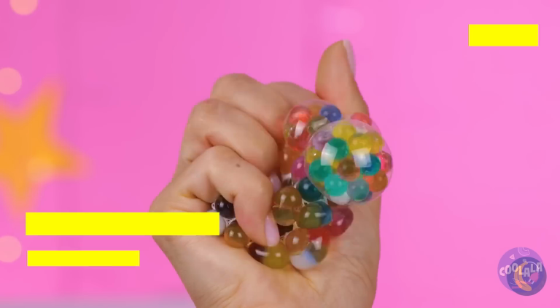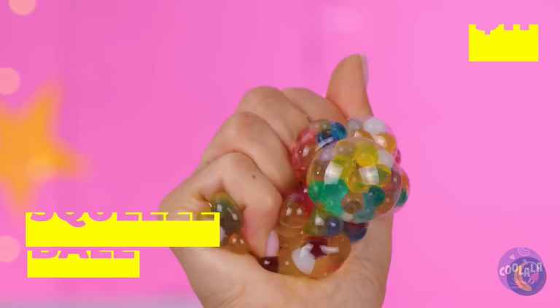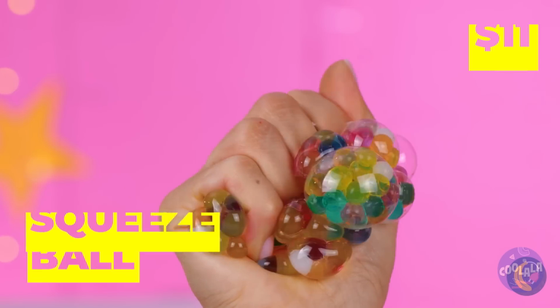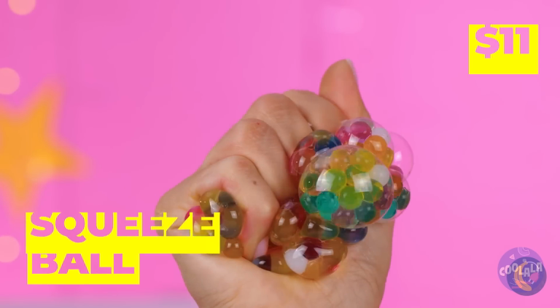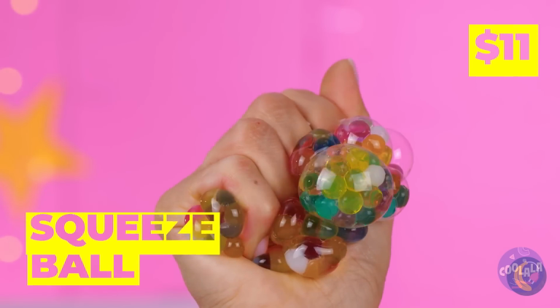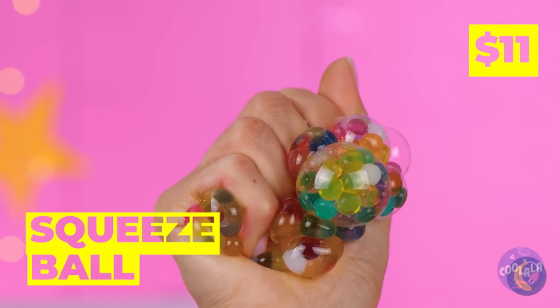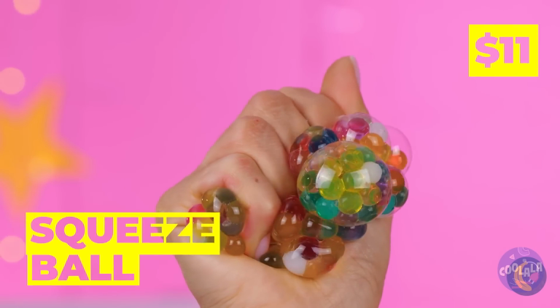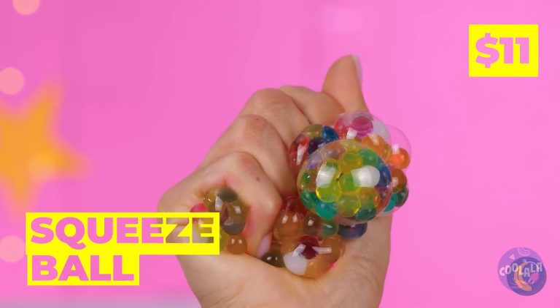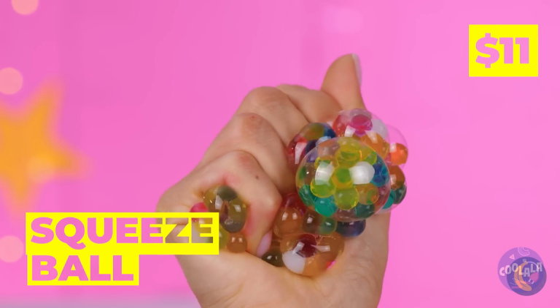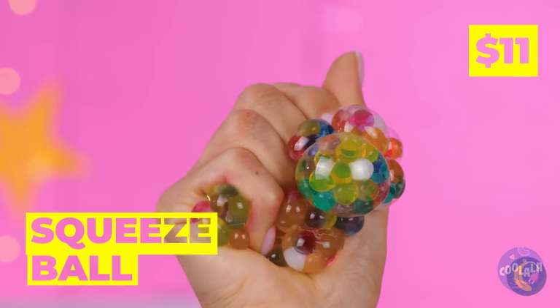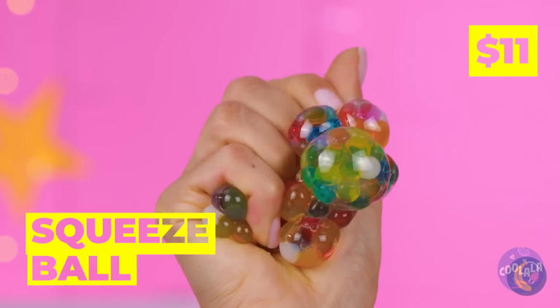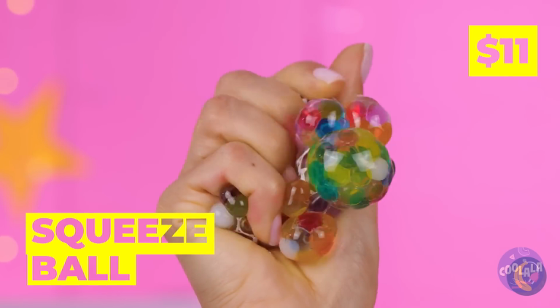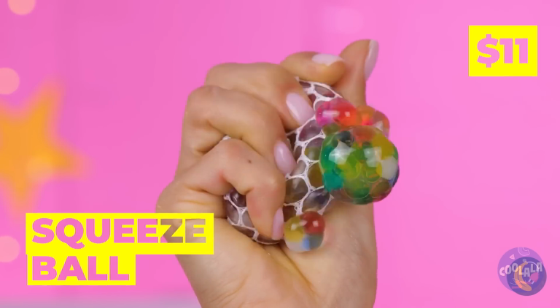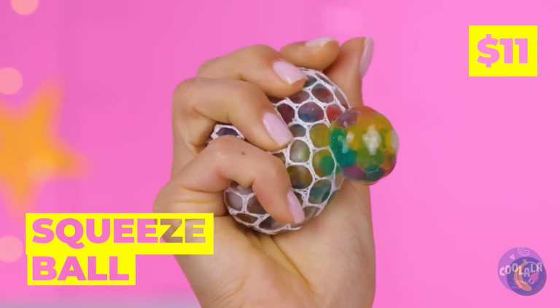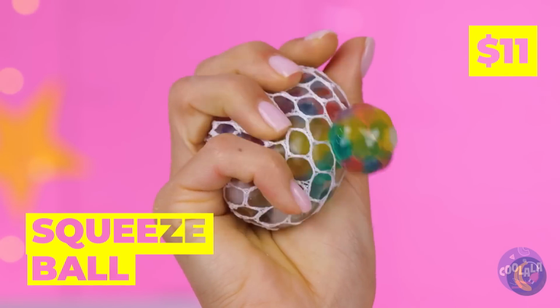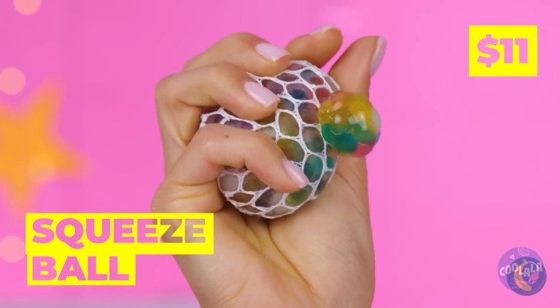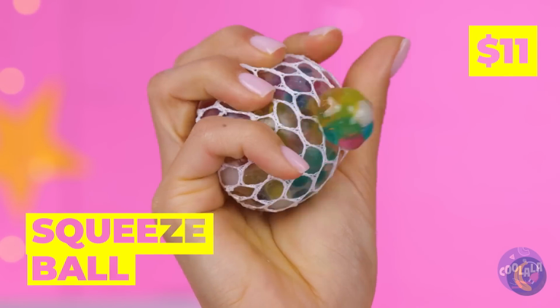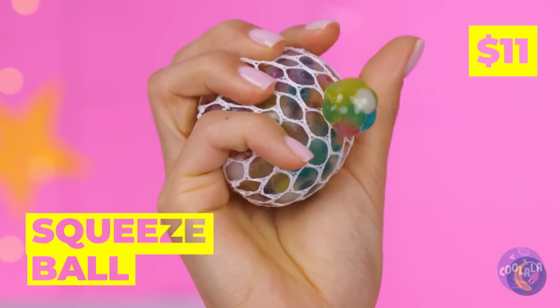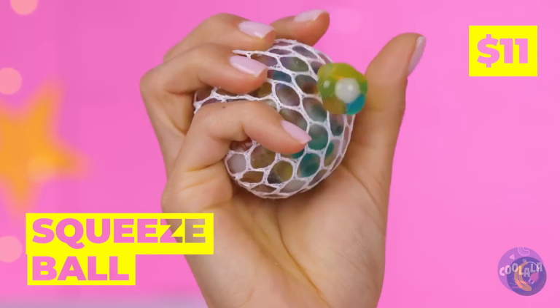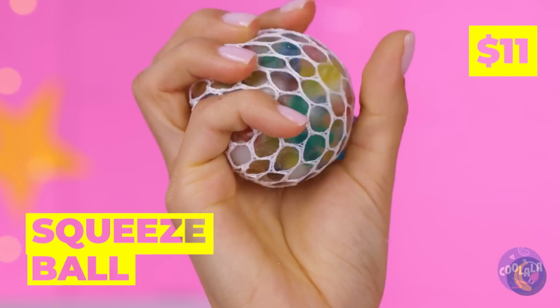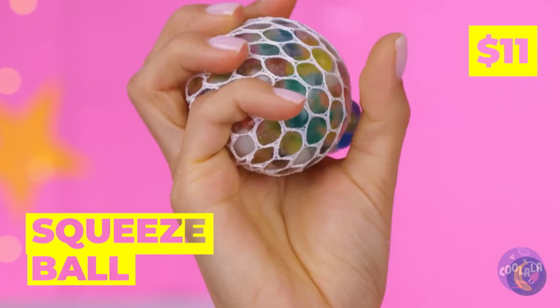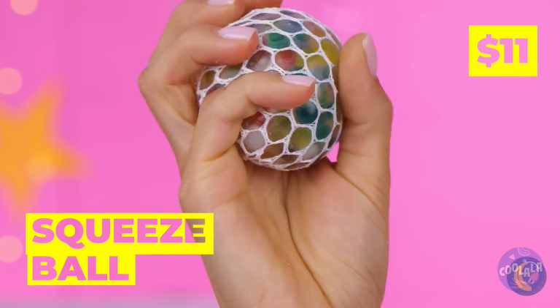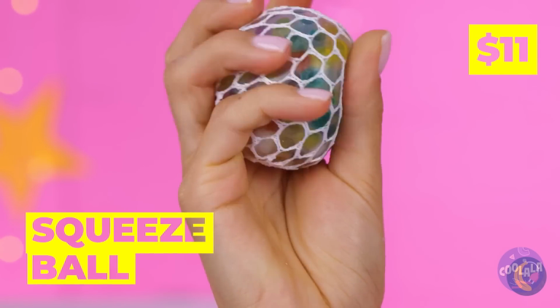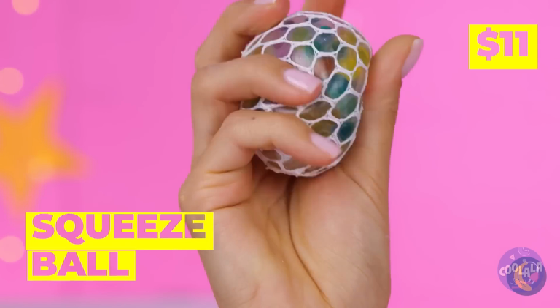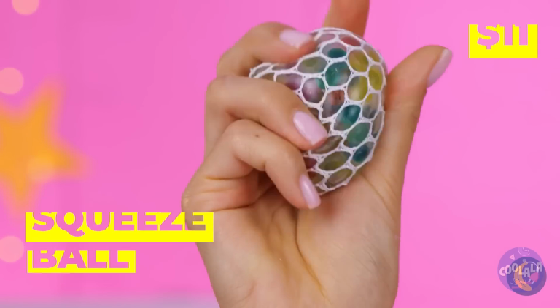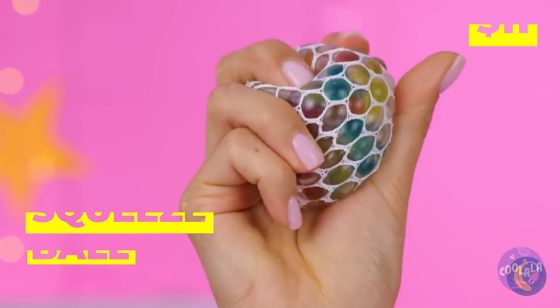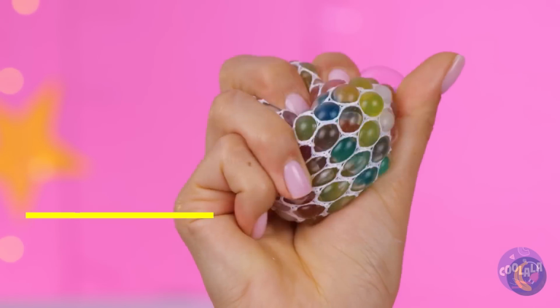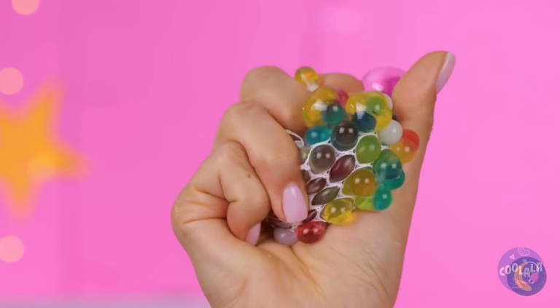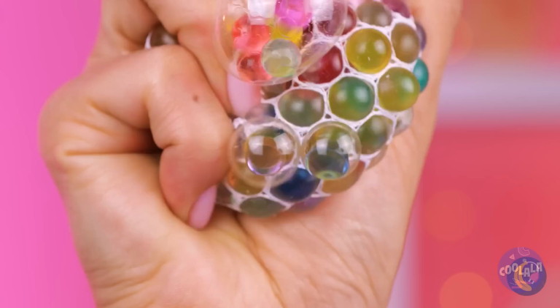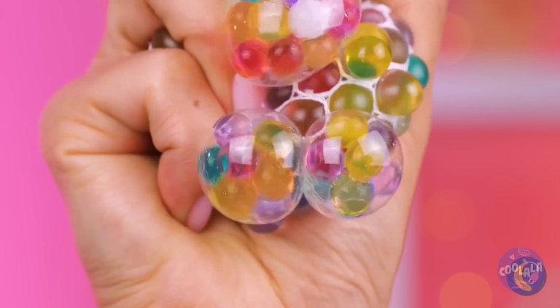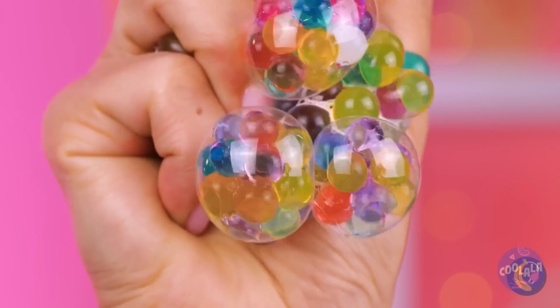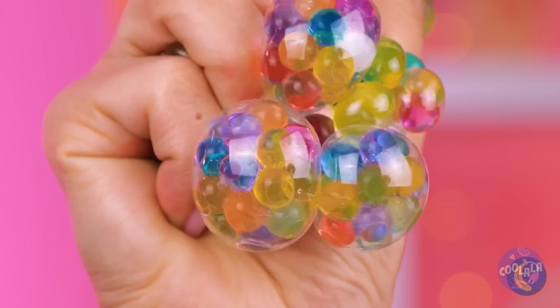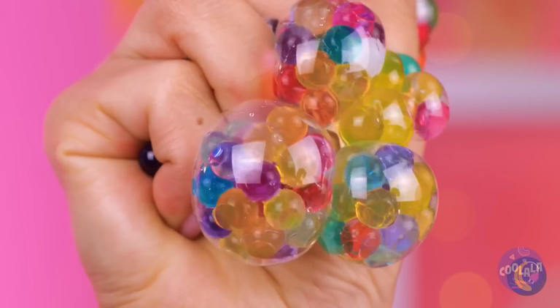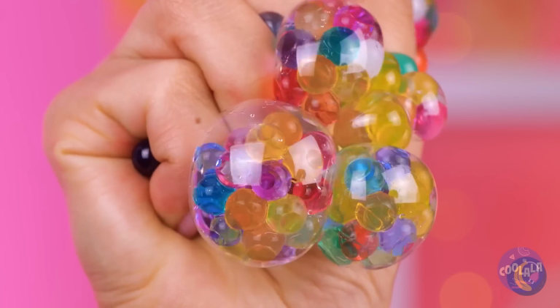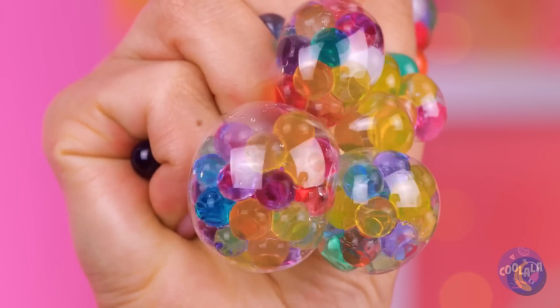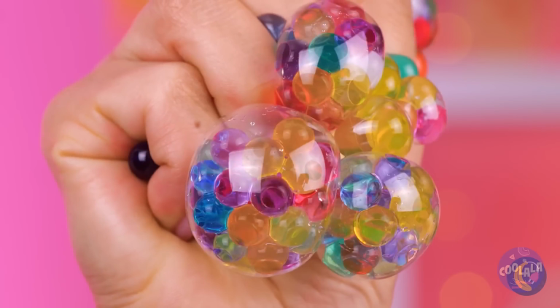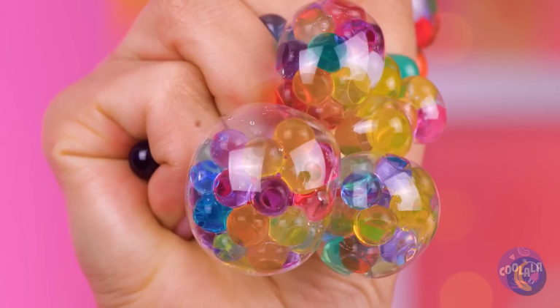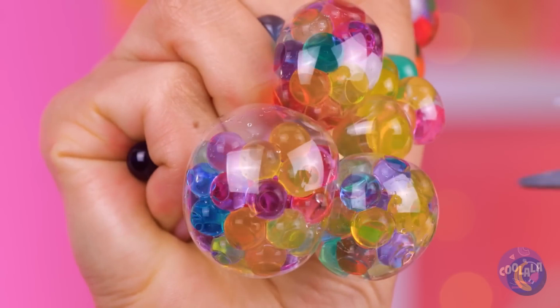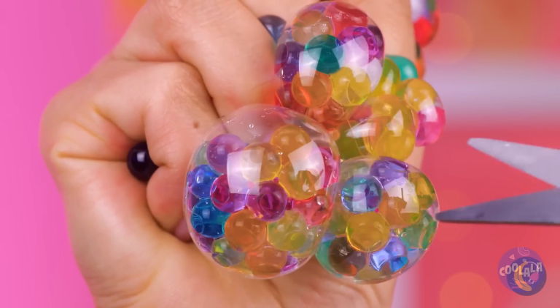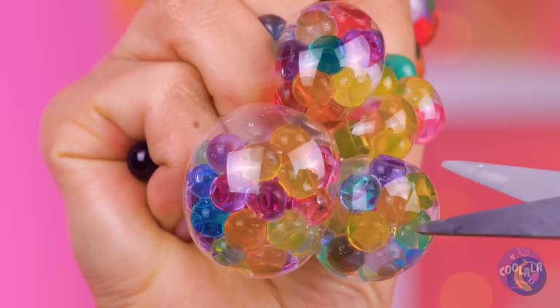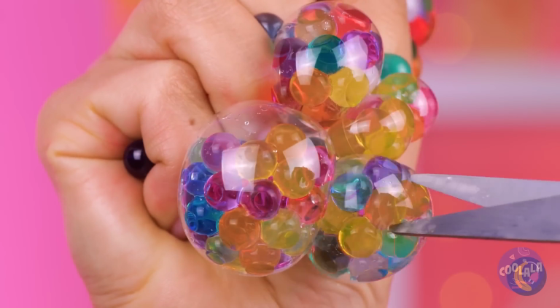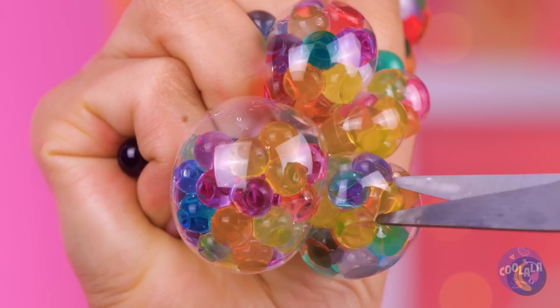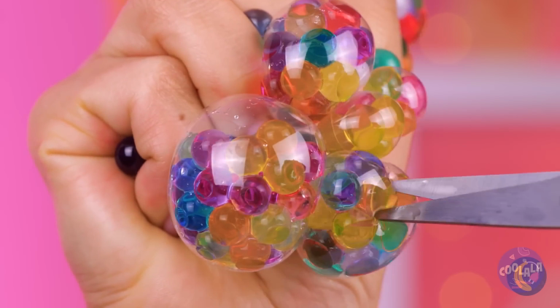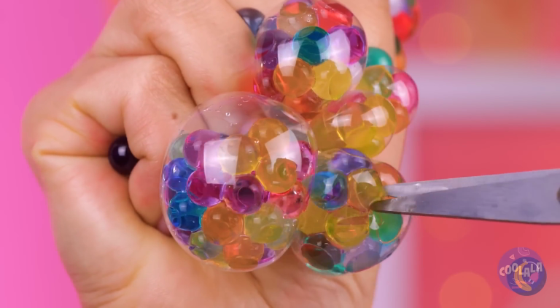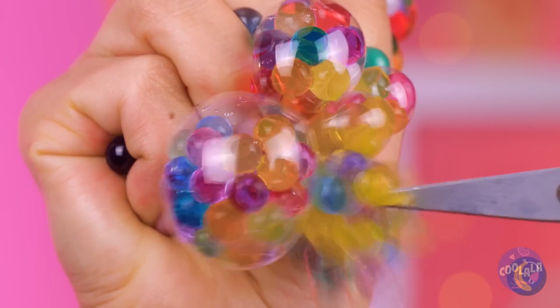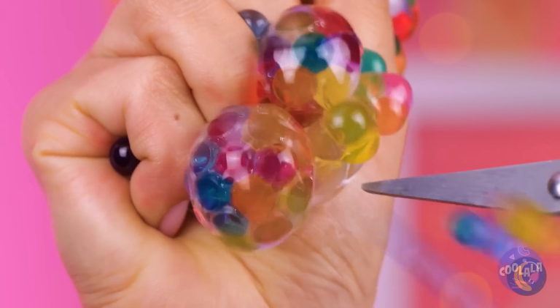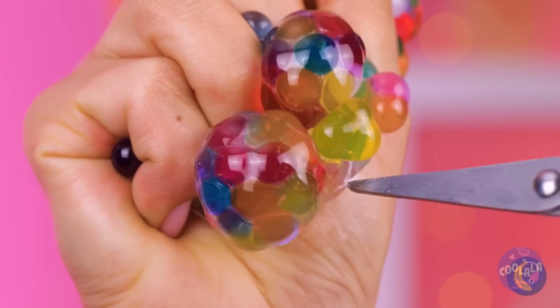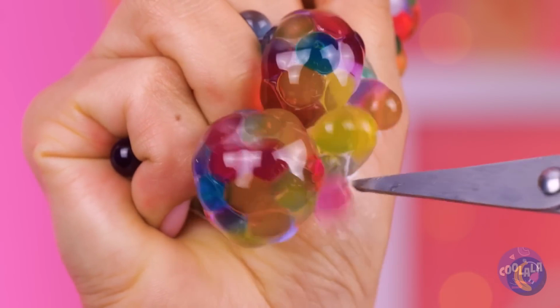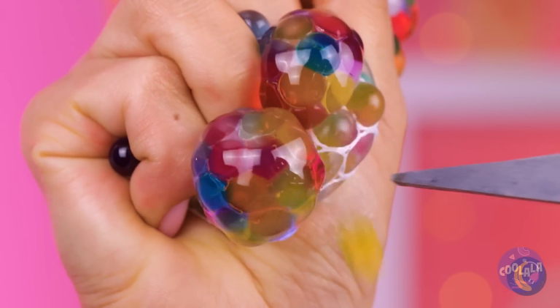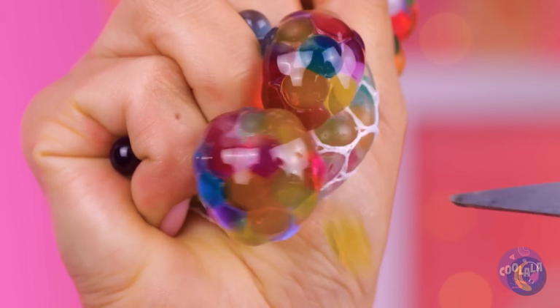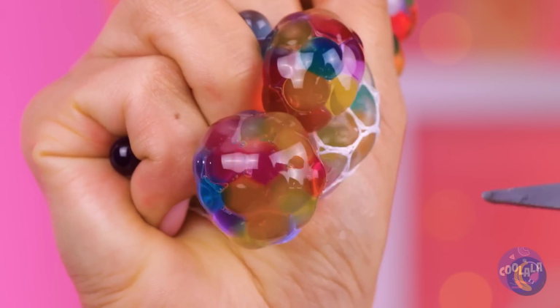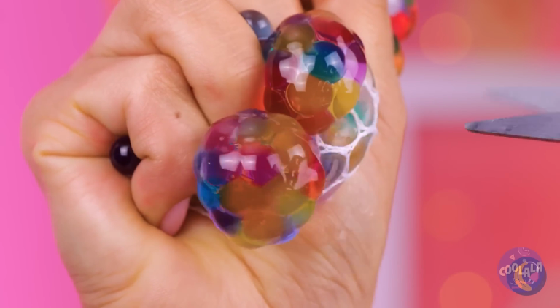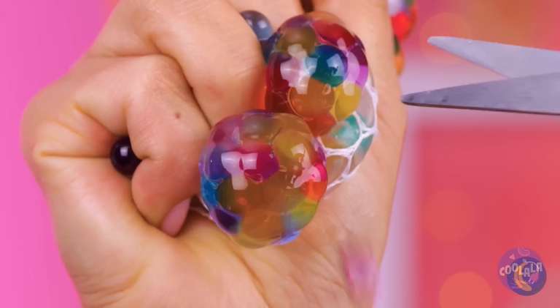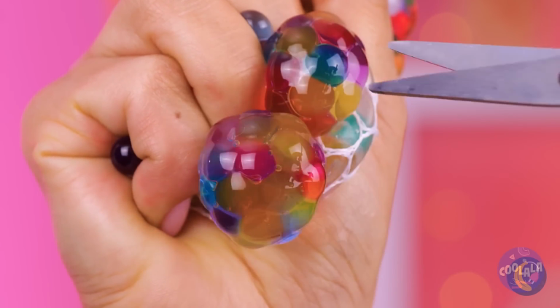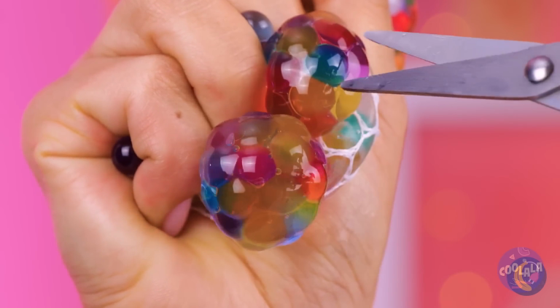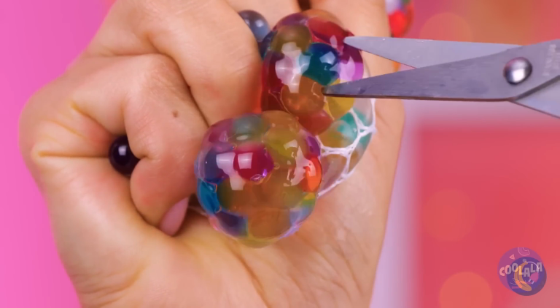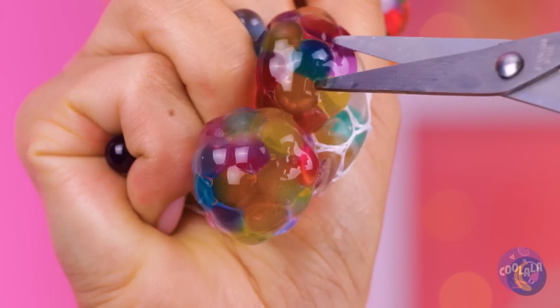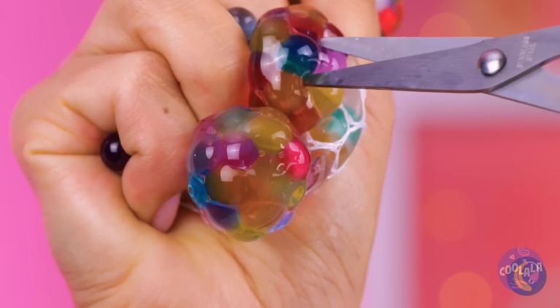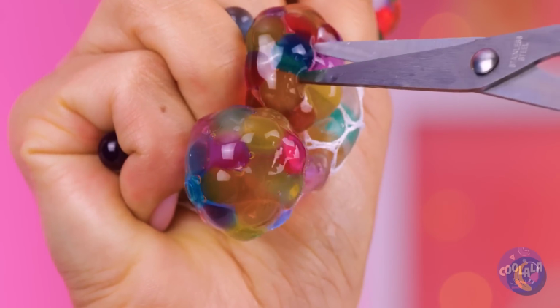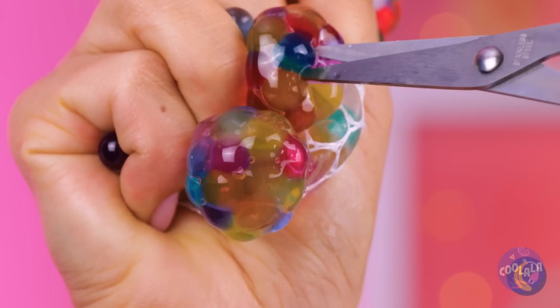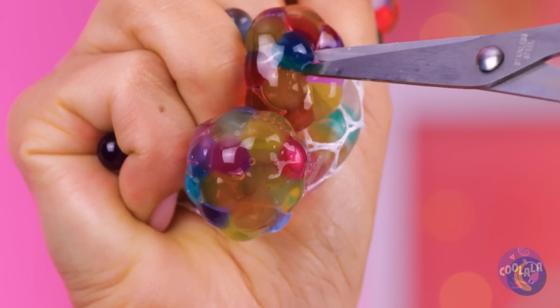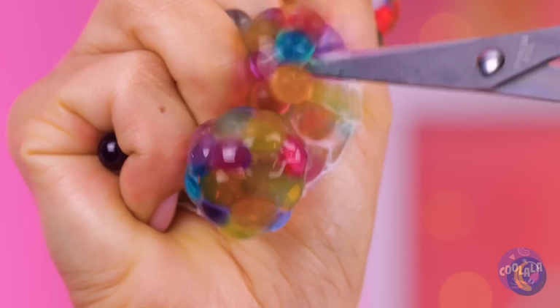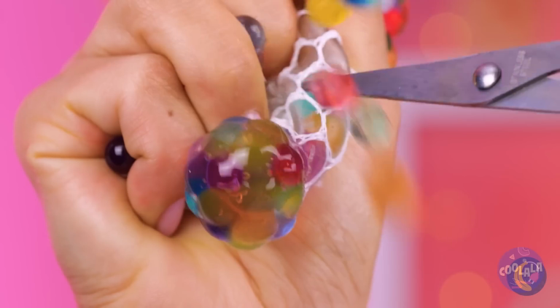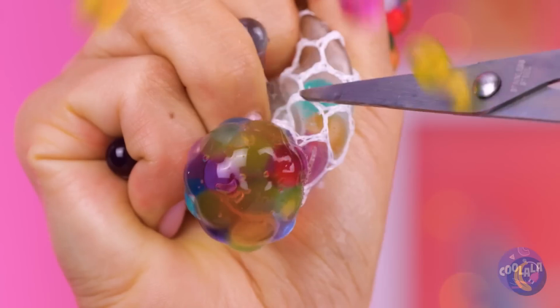A squeeze ball! Just look at how it oozes — and that's before we cut into it!